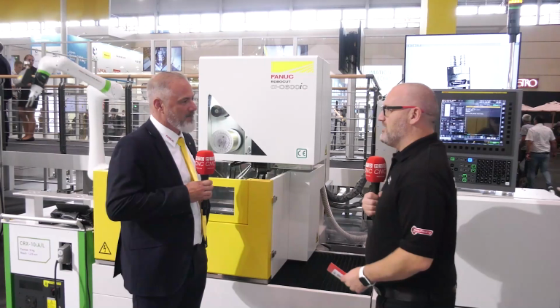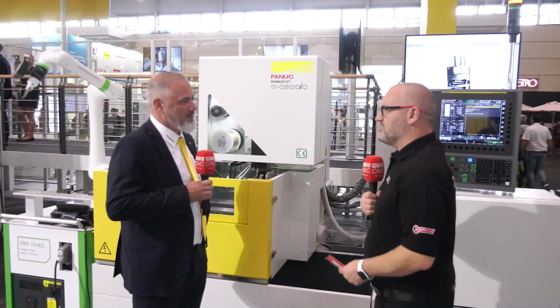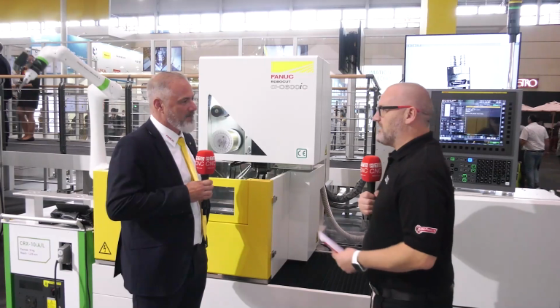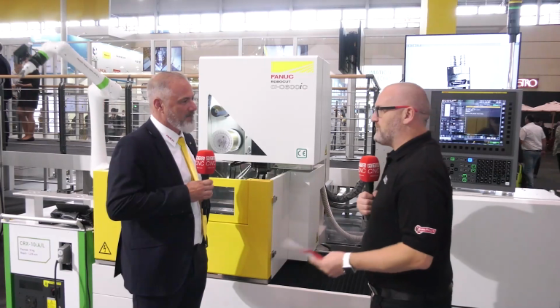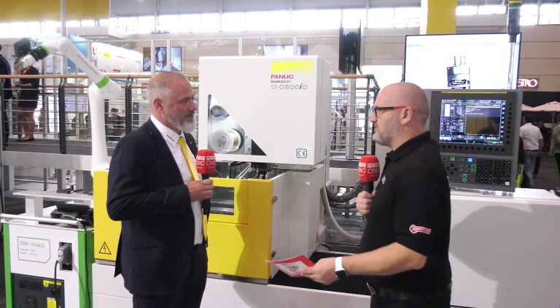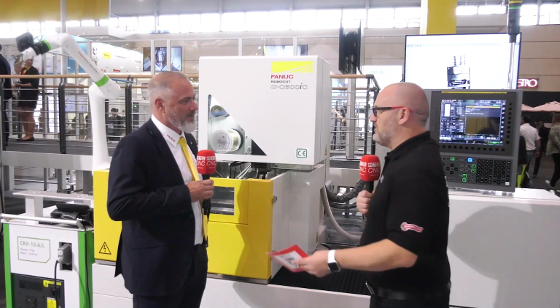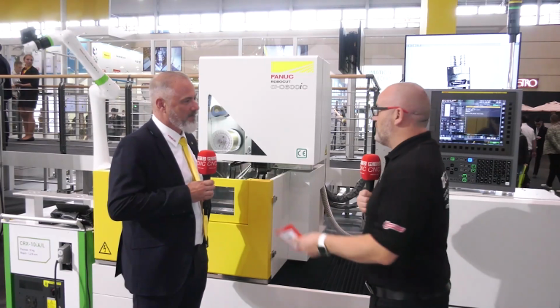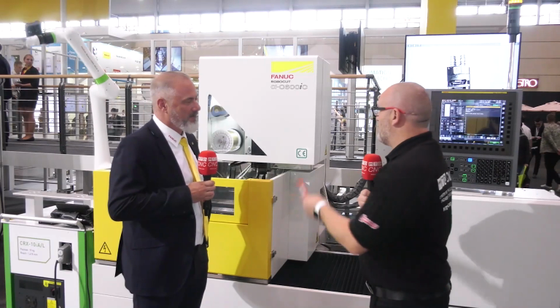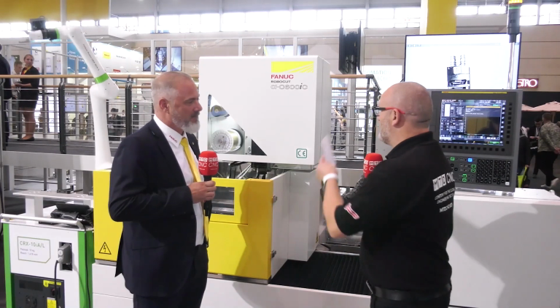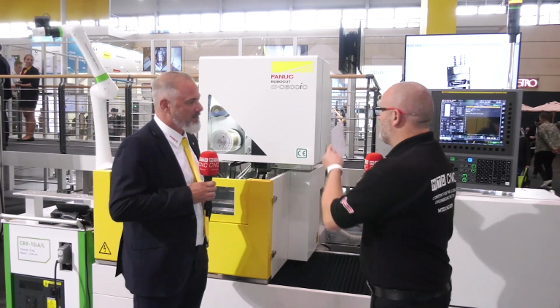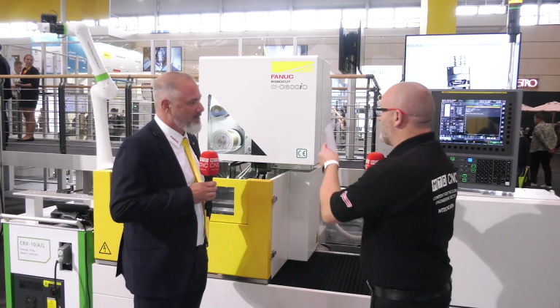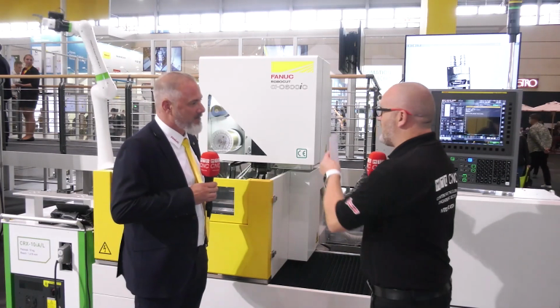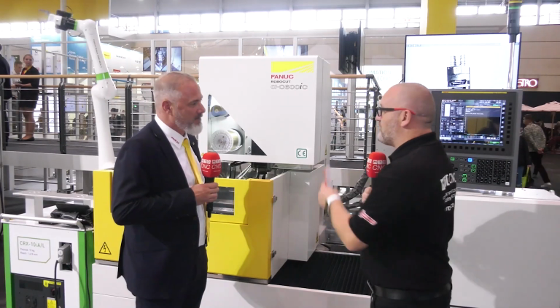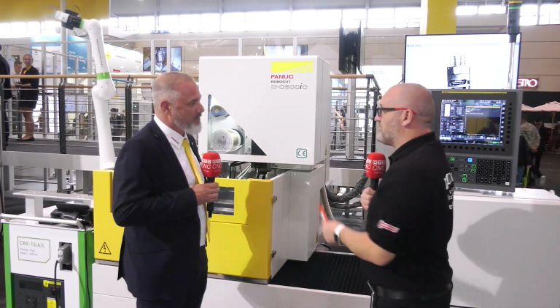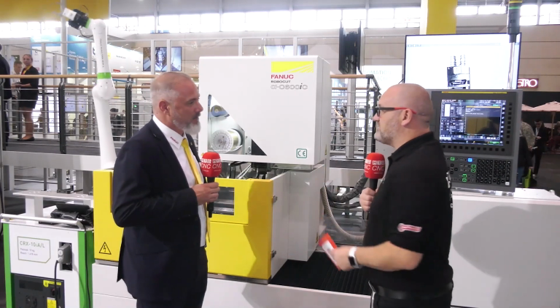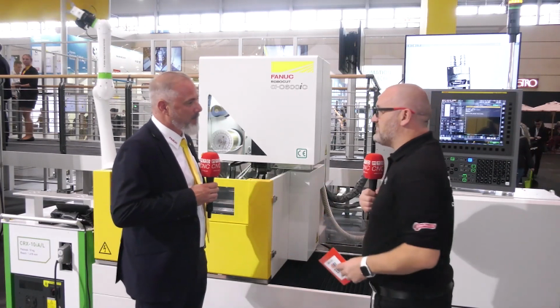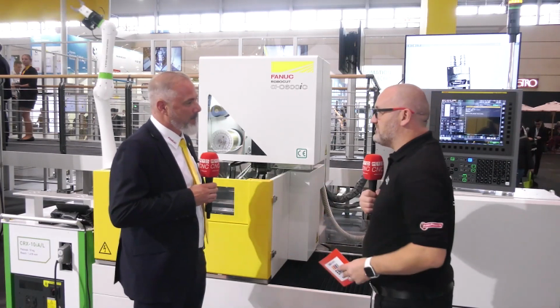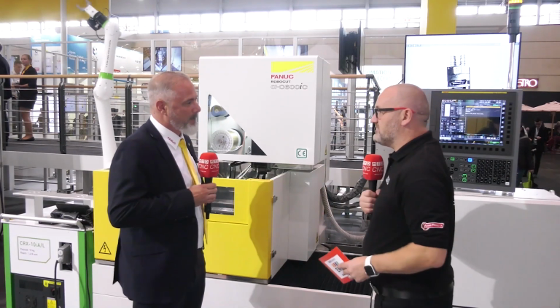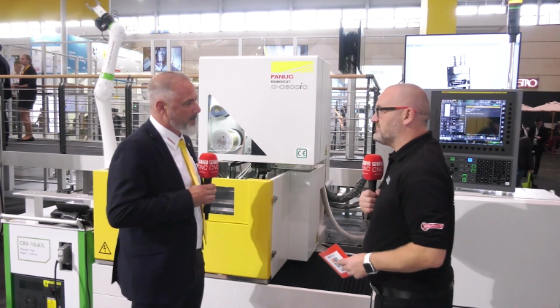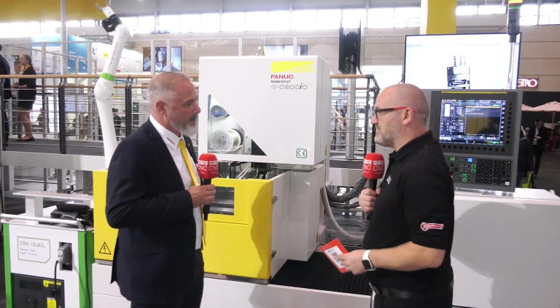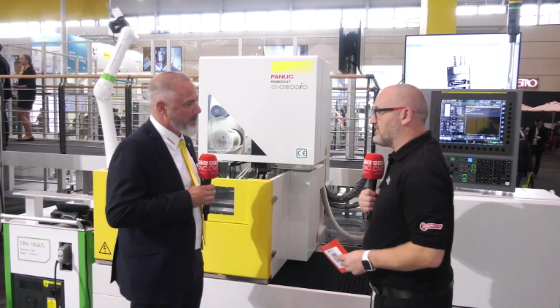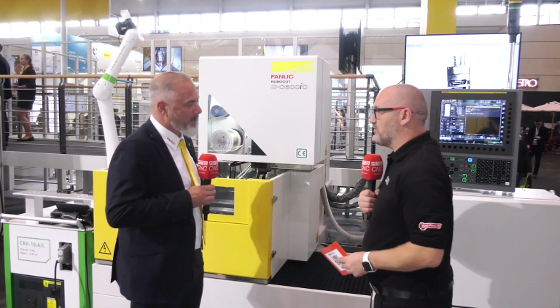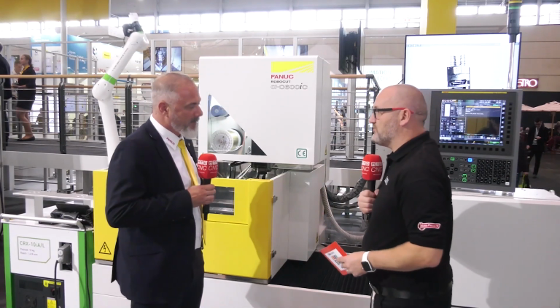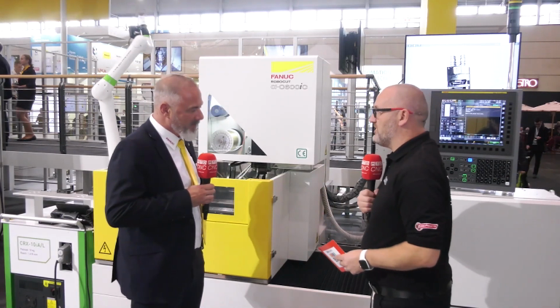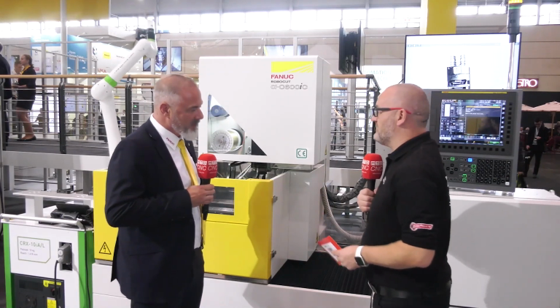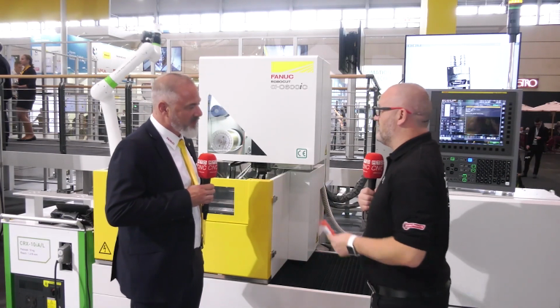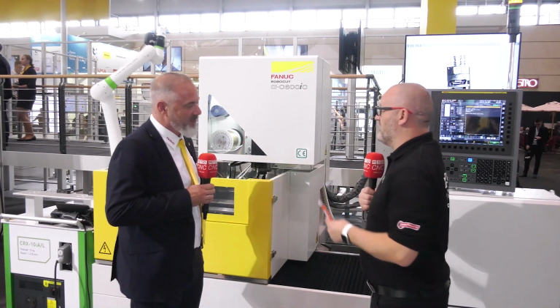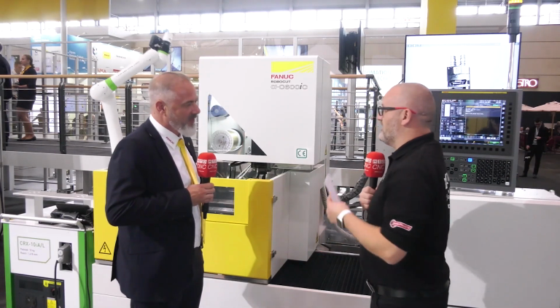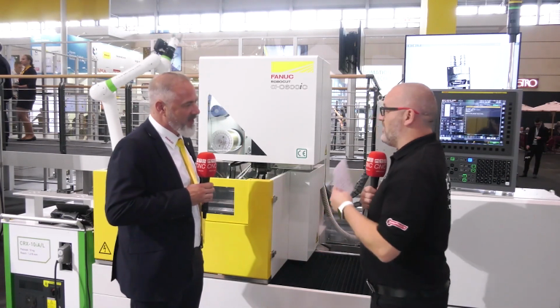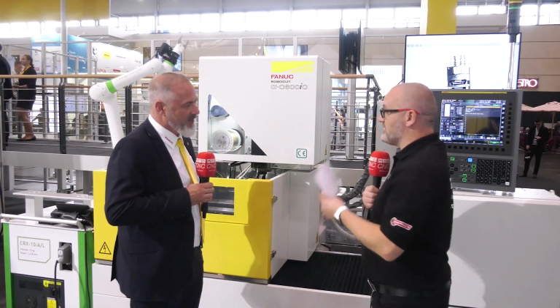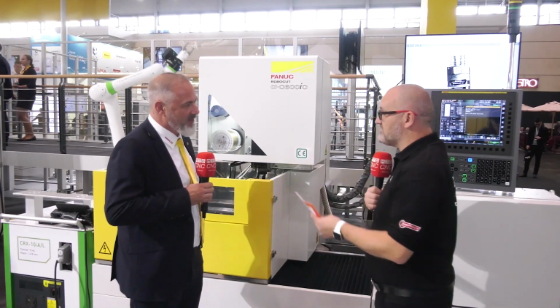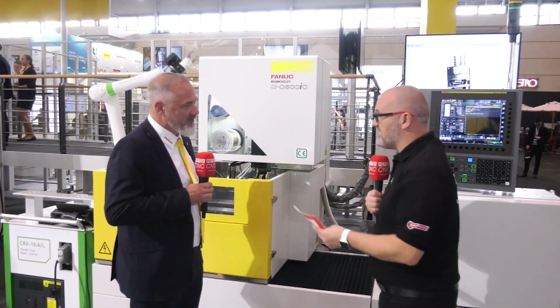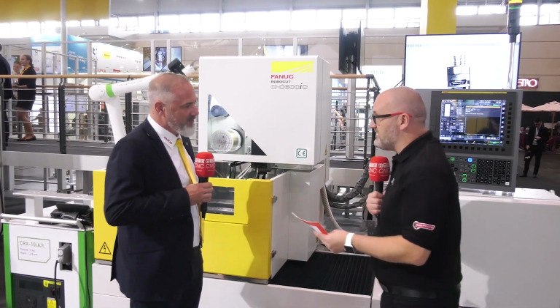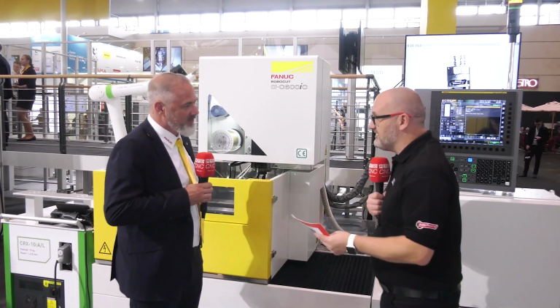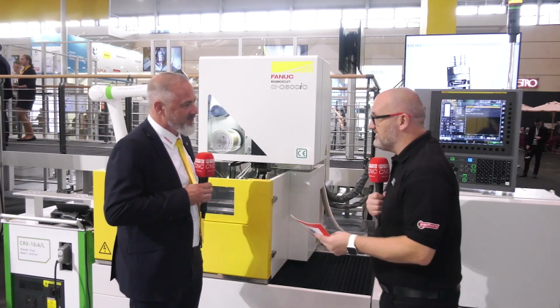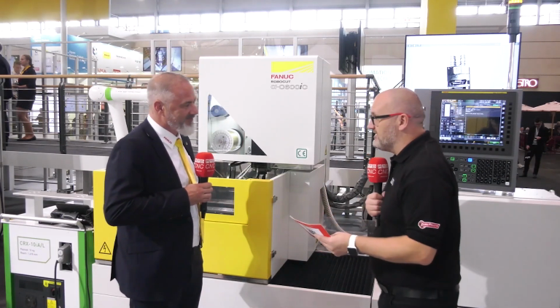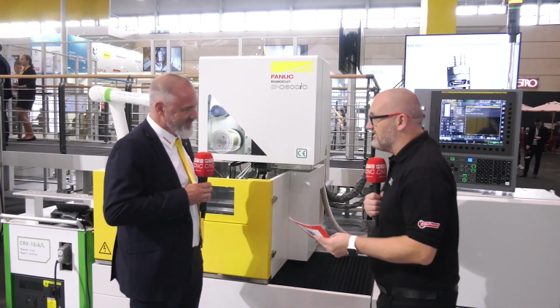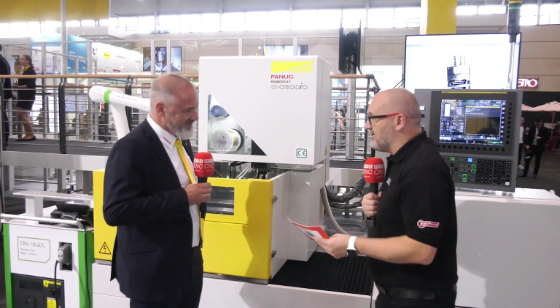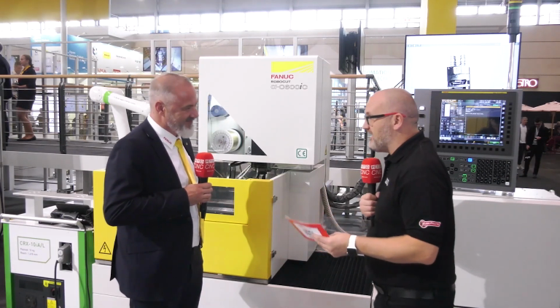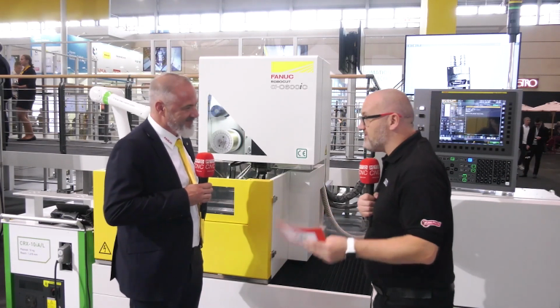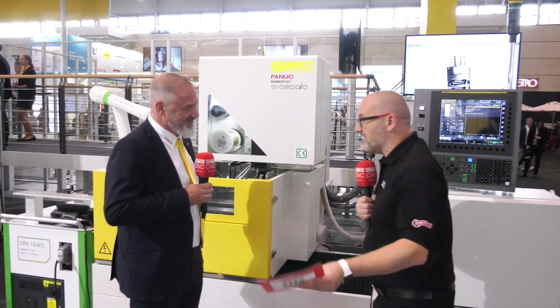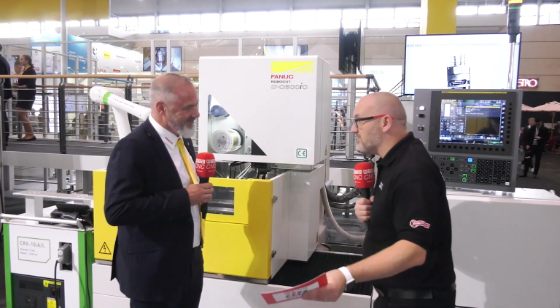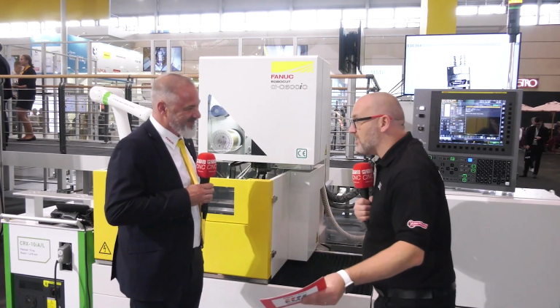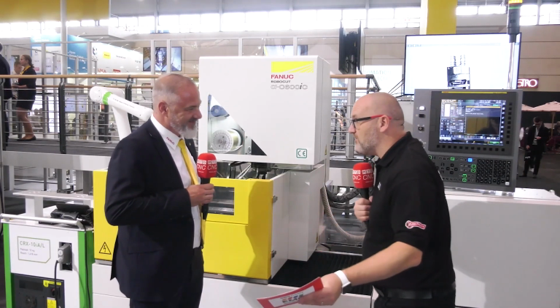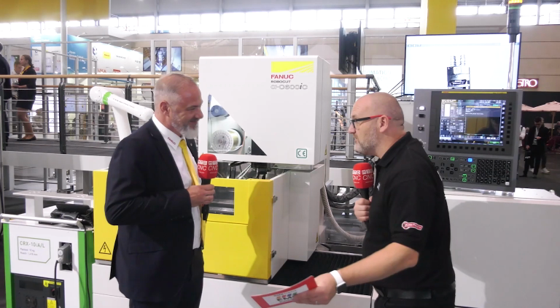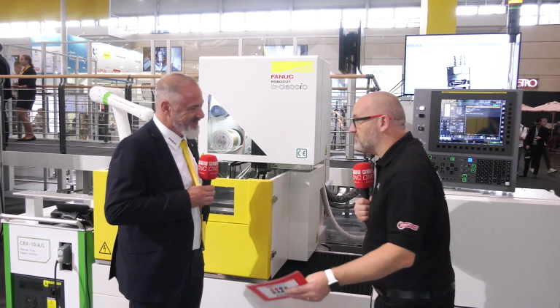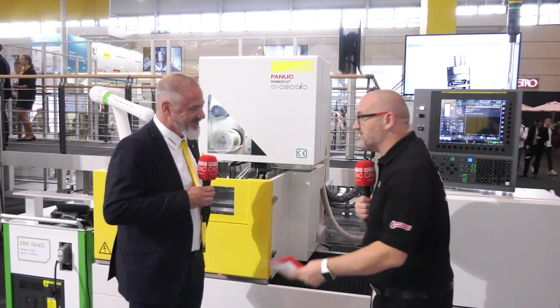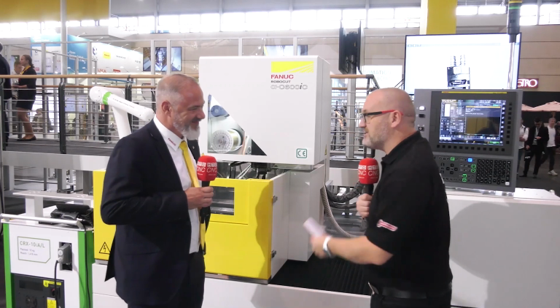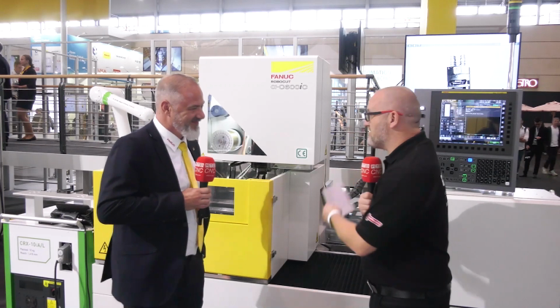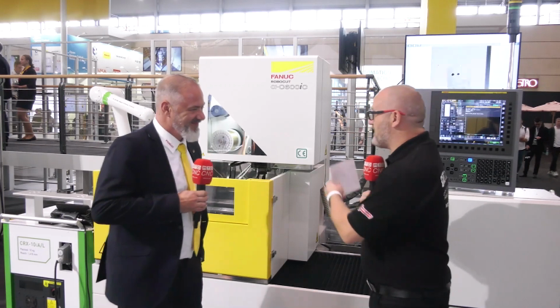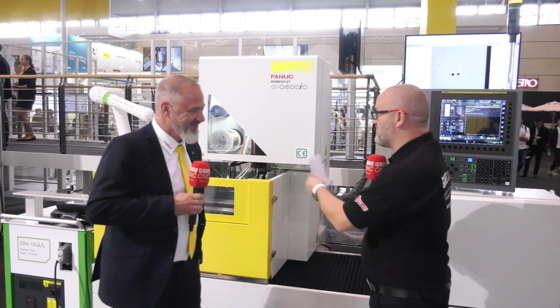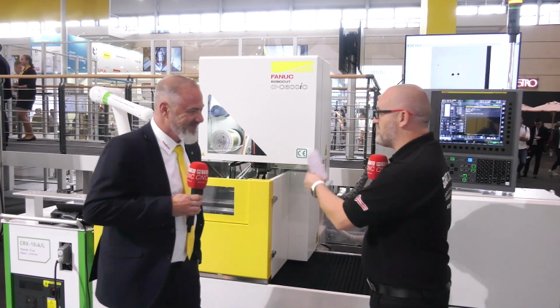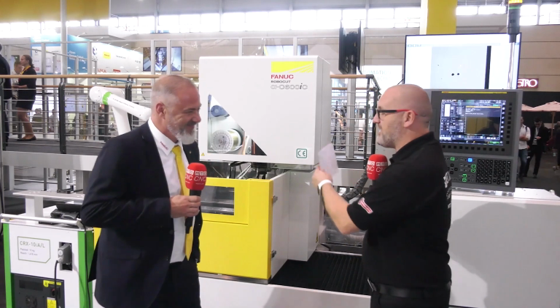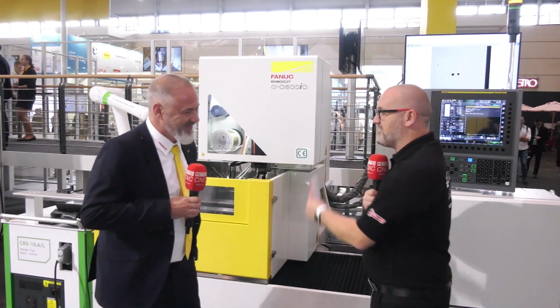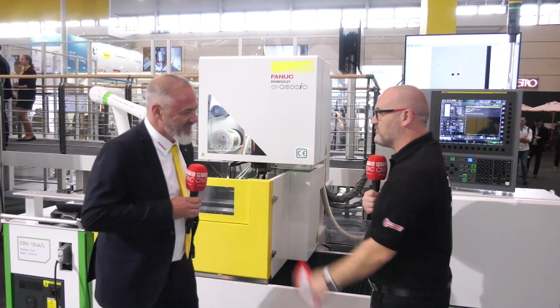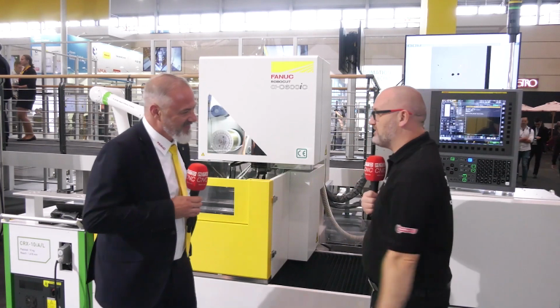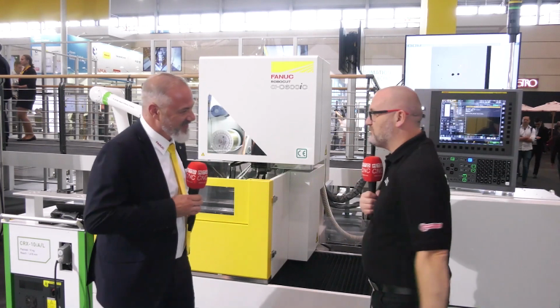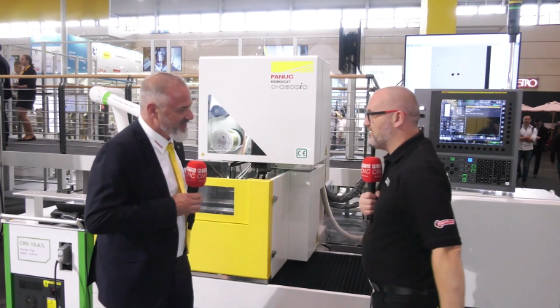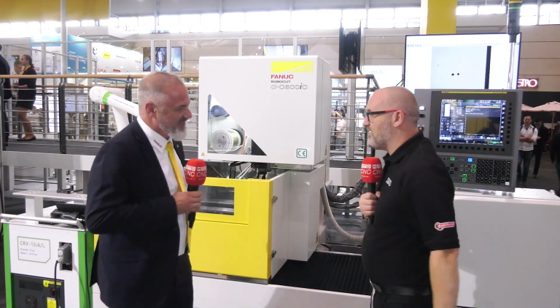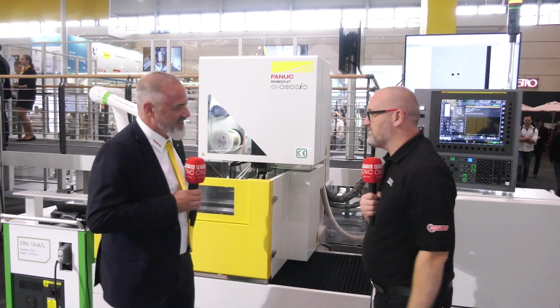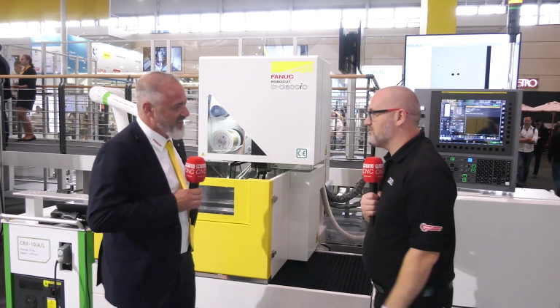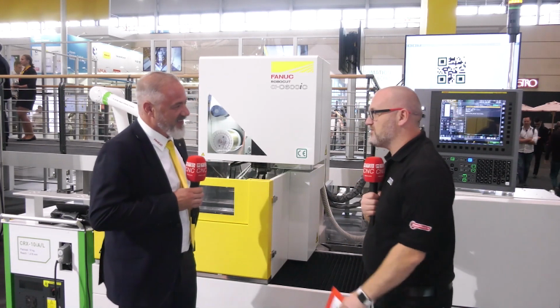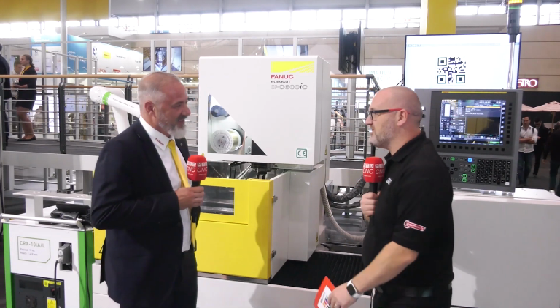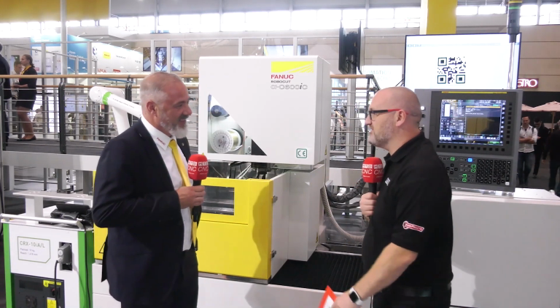Stefan, we're looking at the Alpha C600 IC here at EMO. Please can you tell me about its wonderful line of machines?